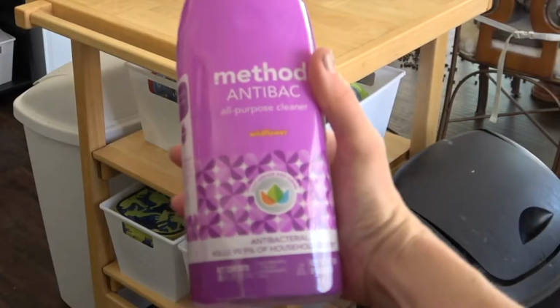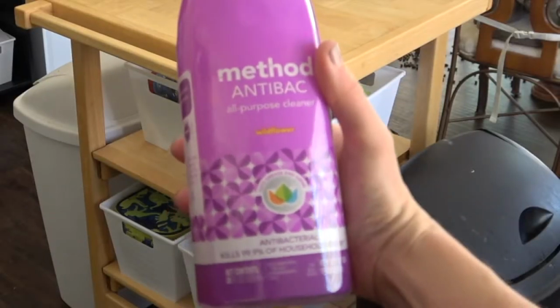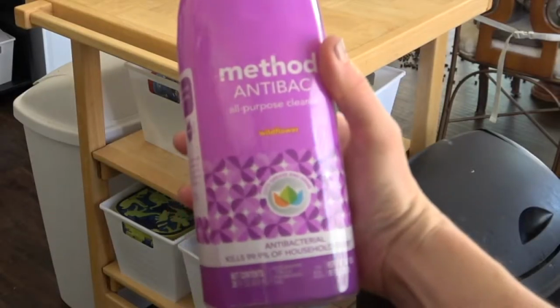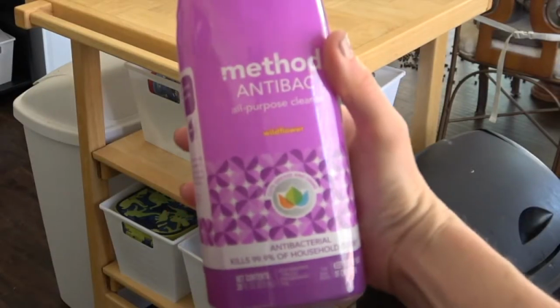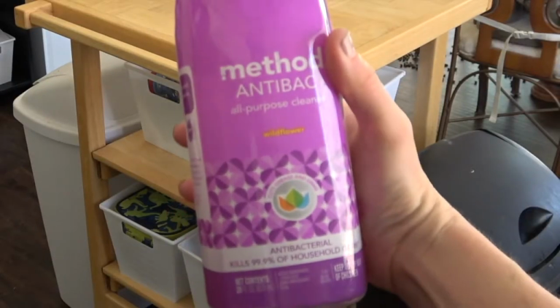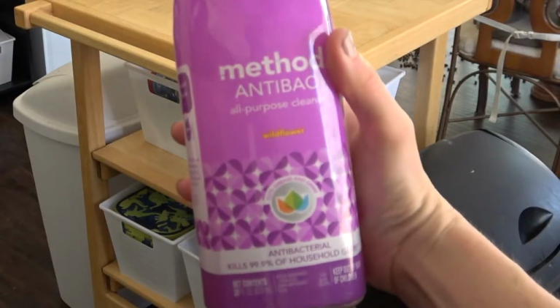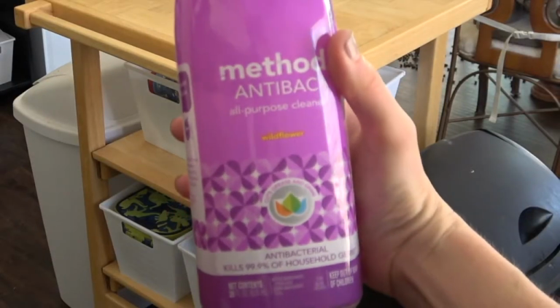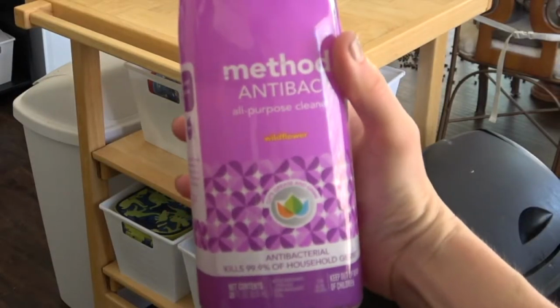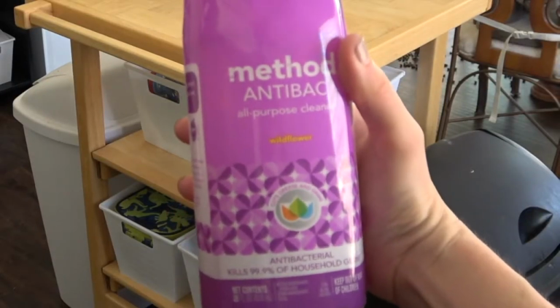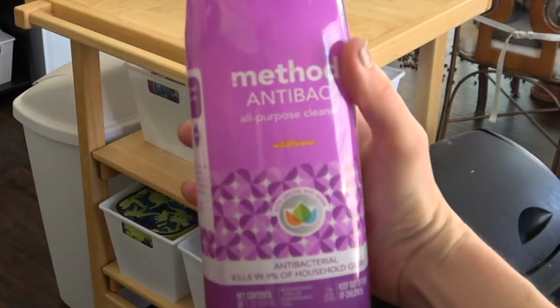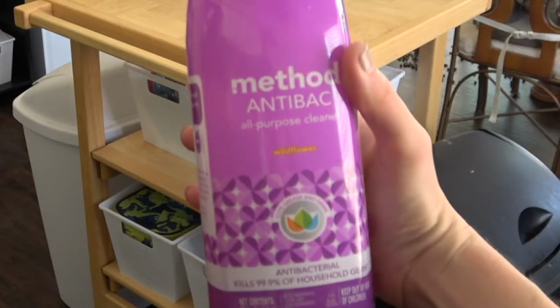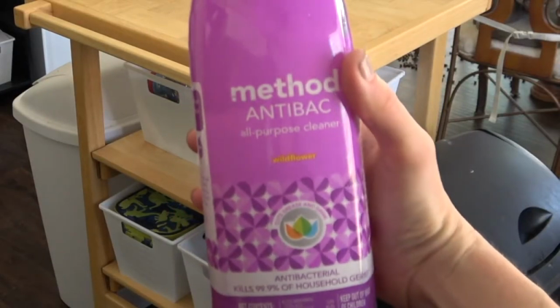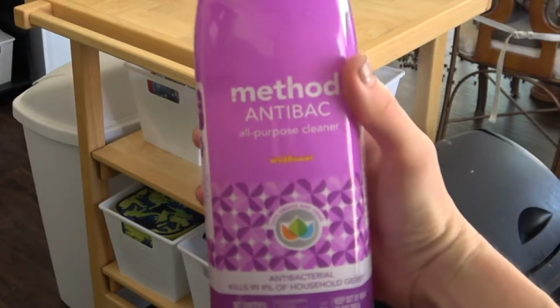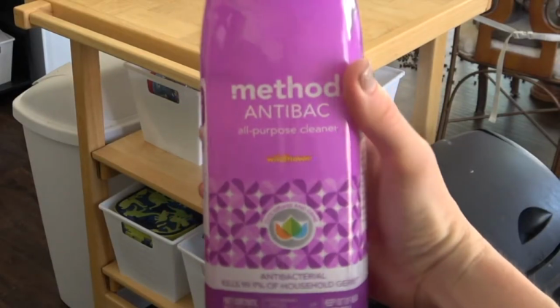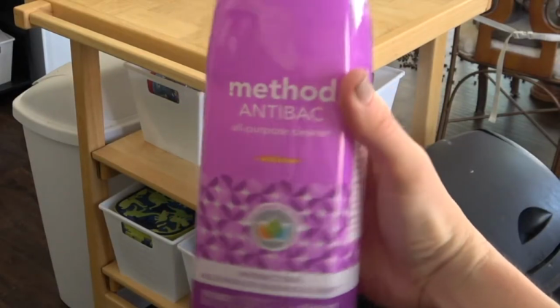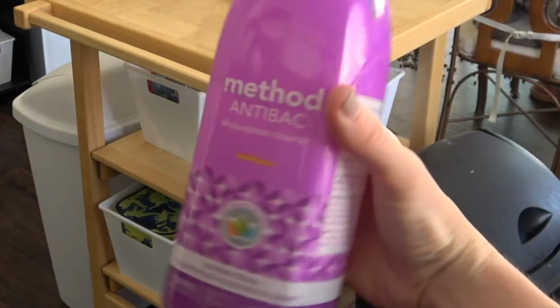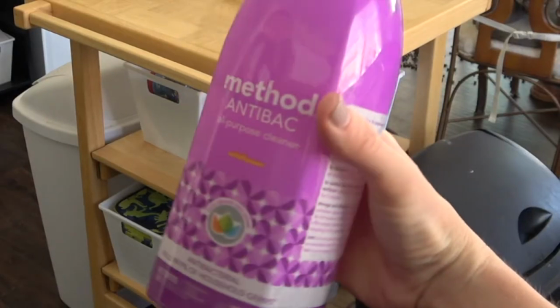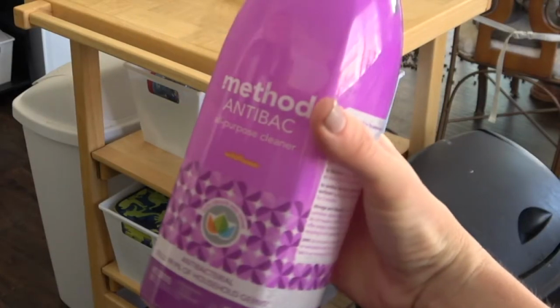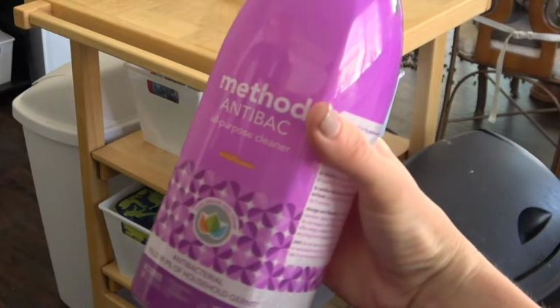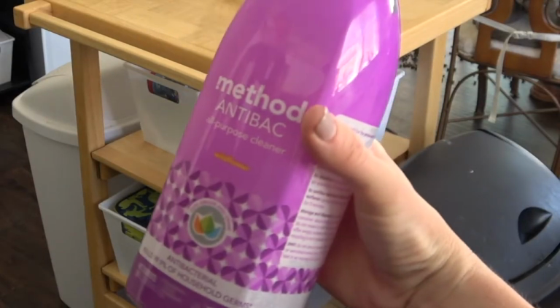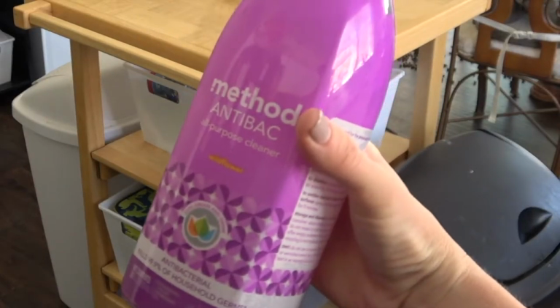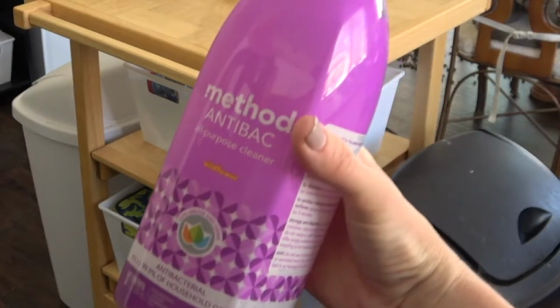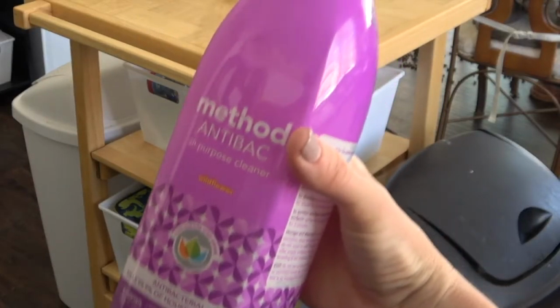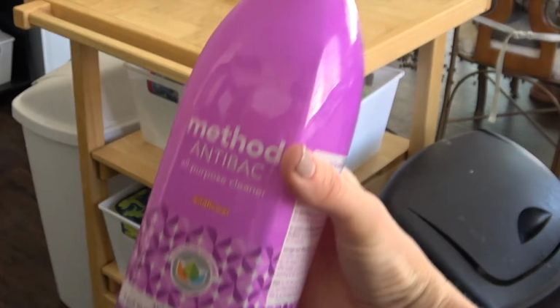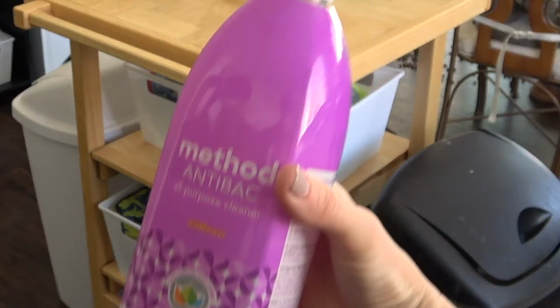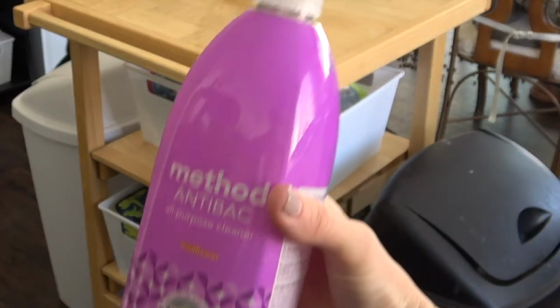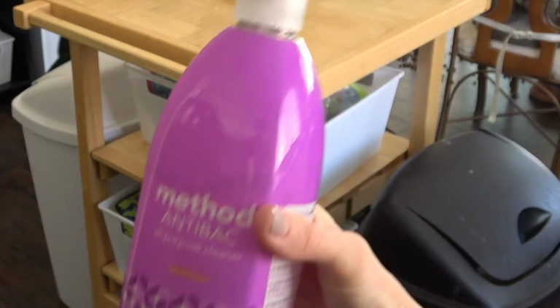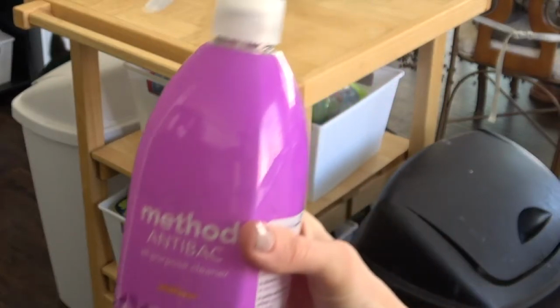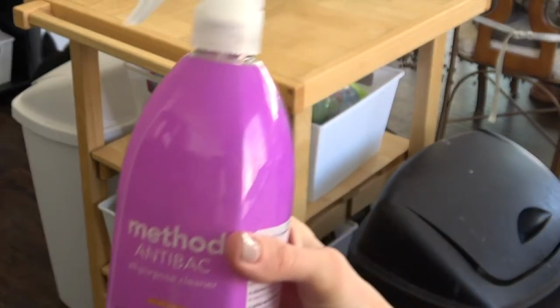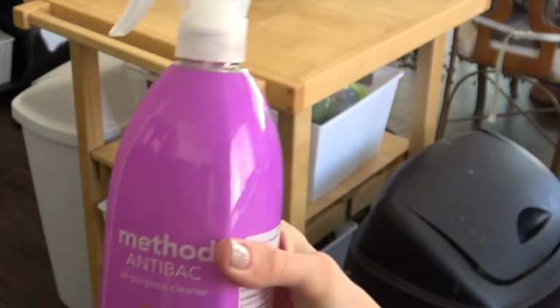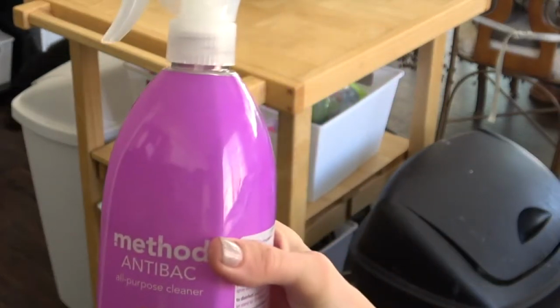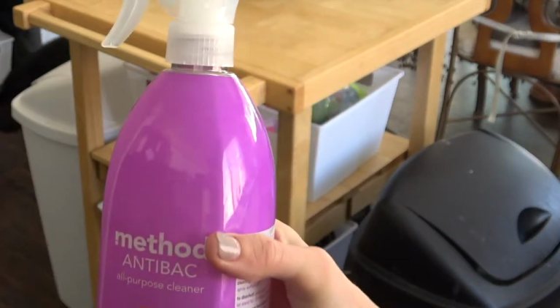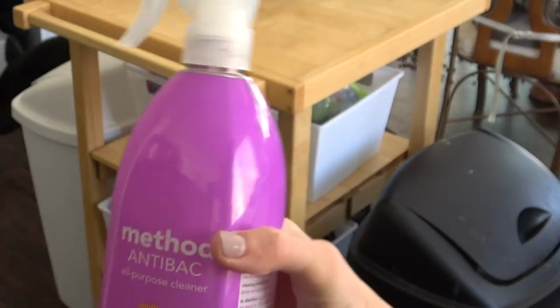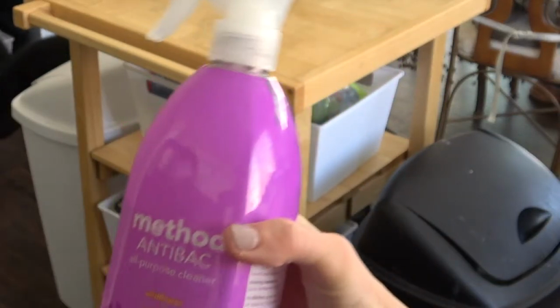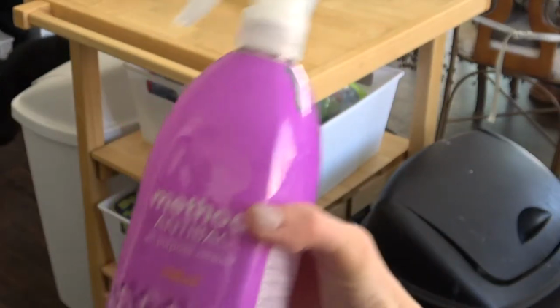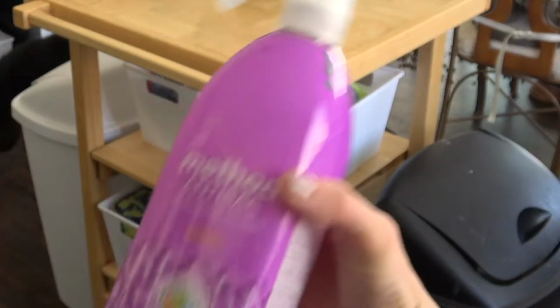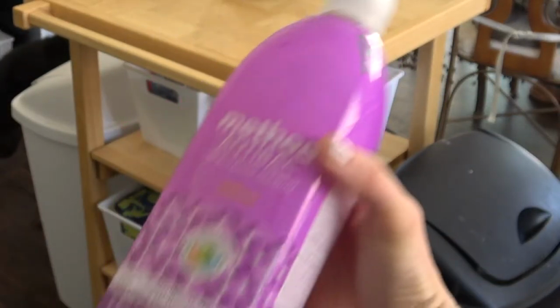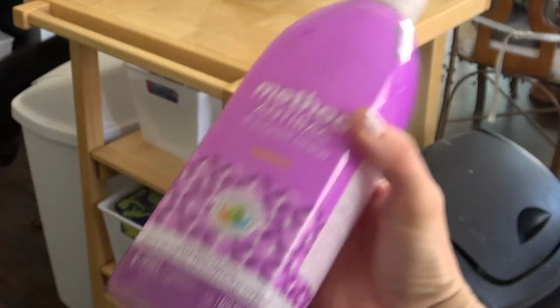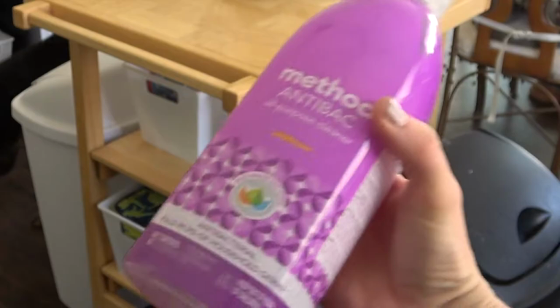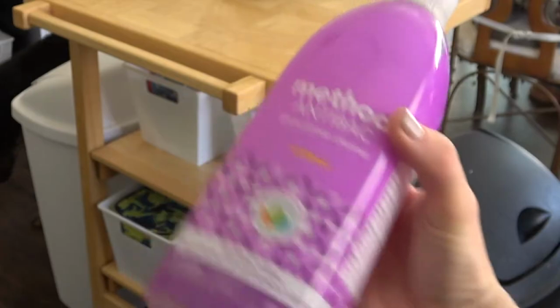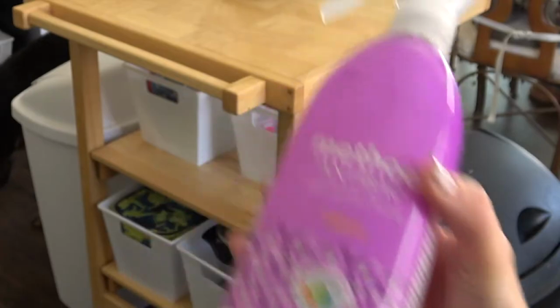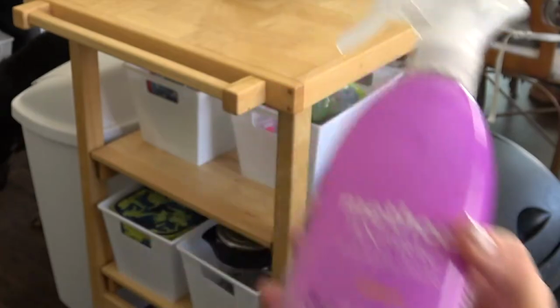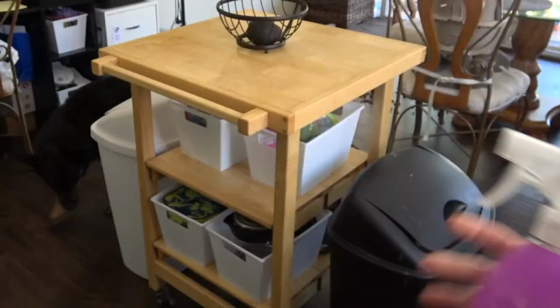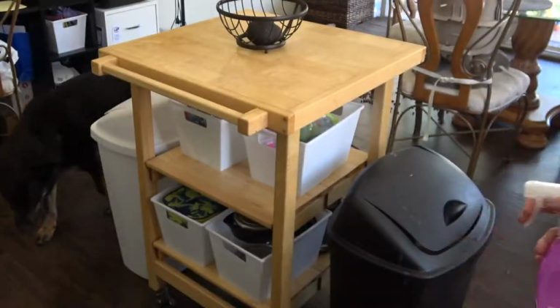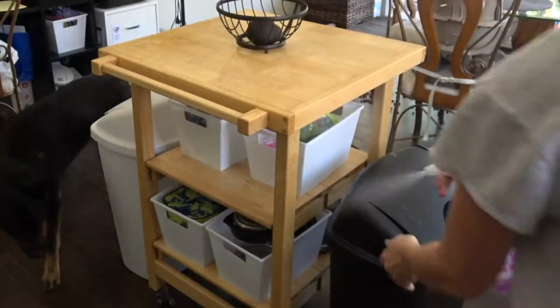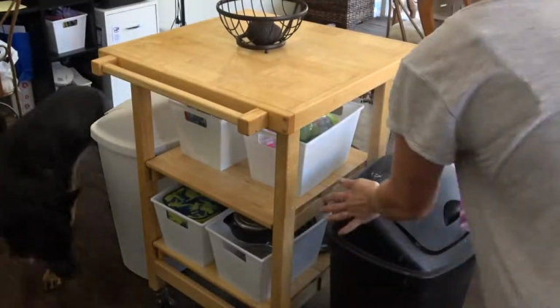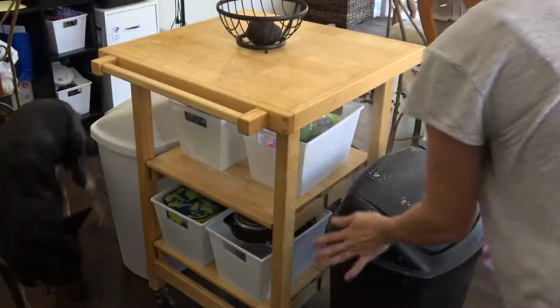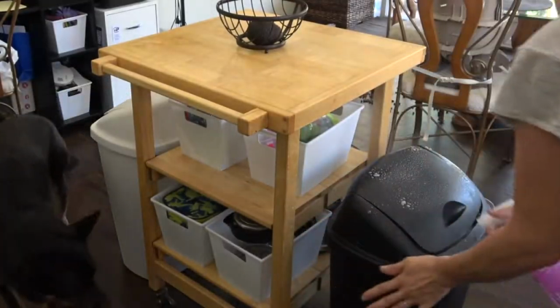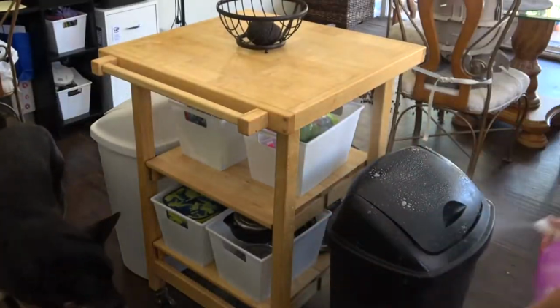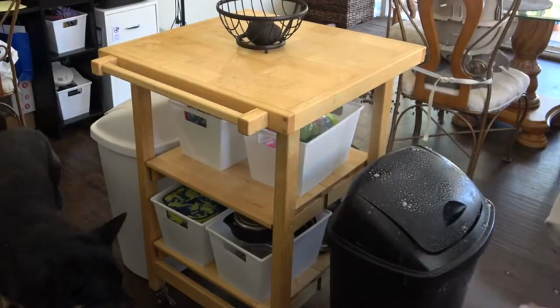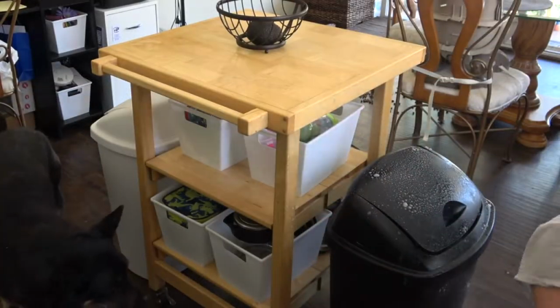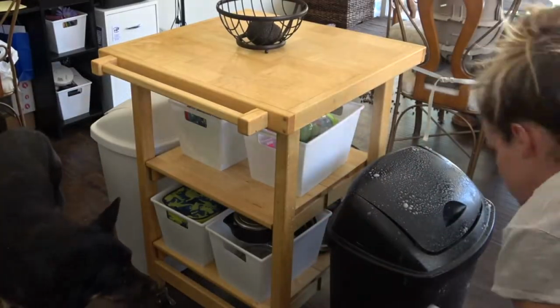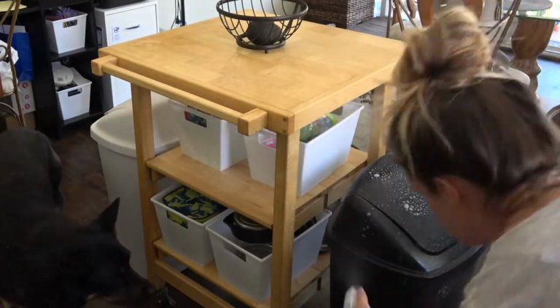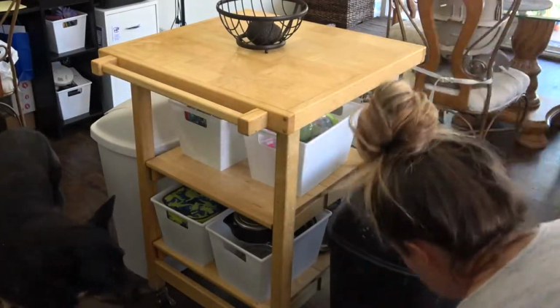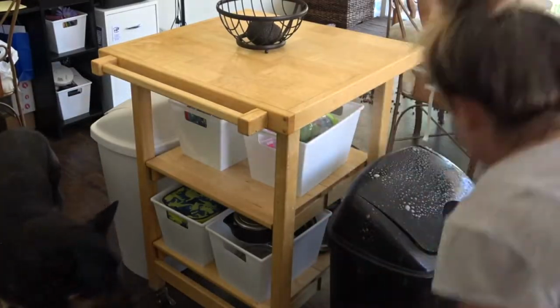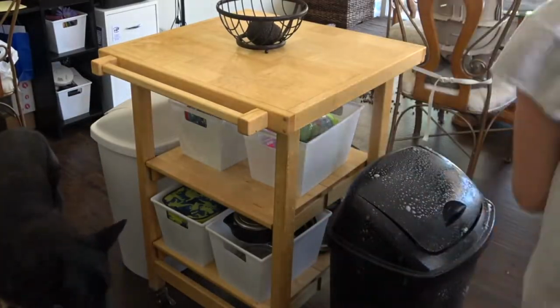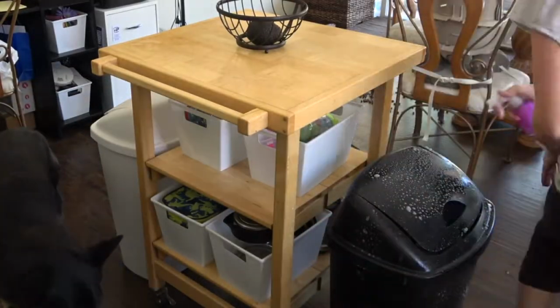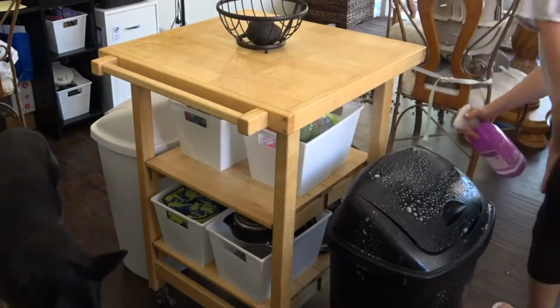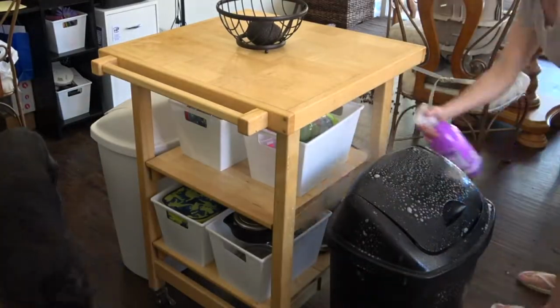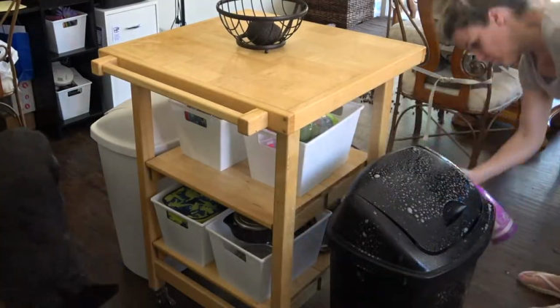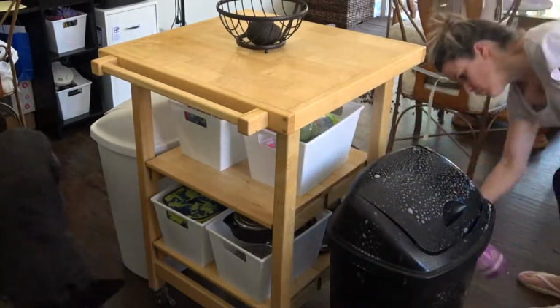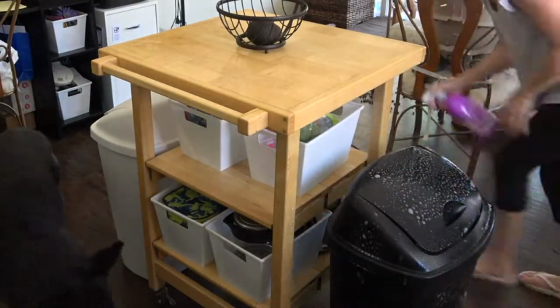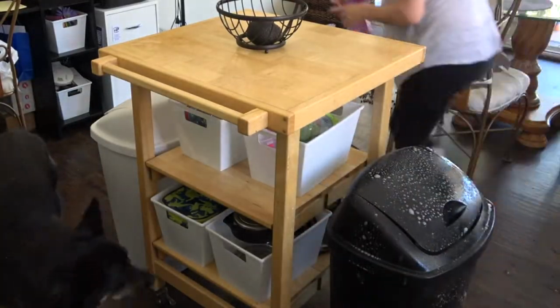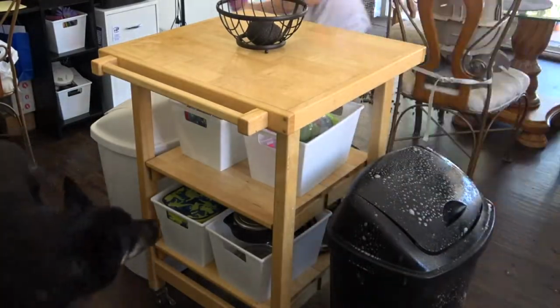I'm going to use the Method anti-bac all-purpose cleaner to wash down my trash cans really quick and wipe them down.